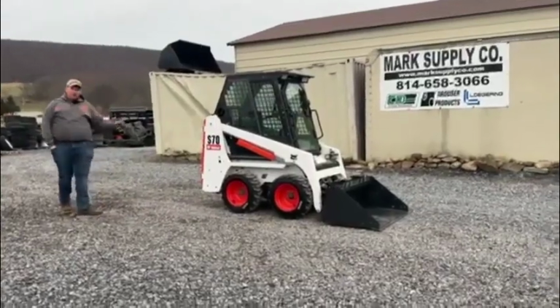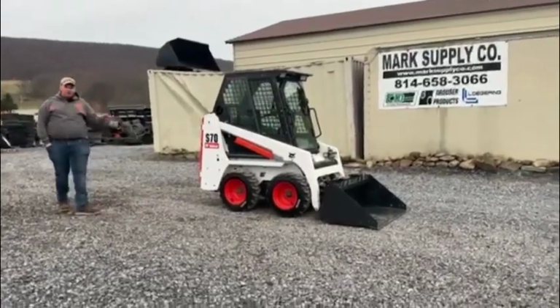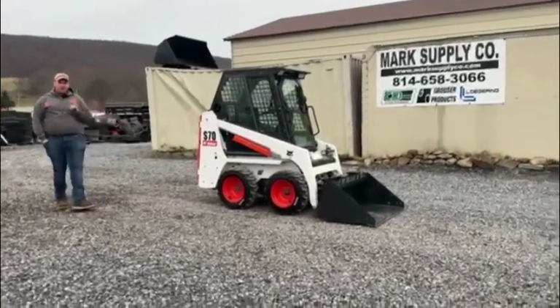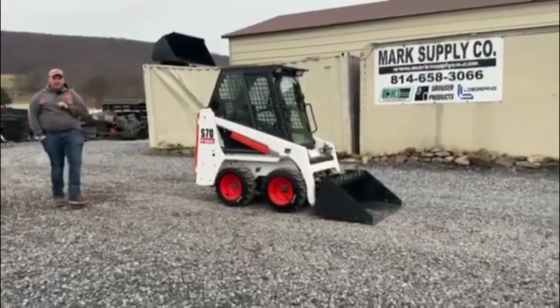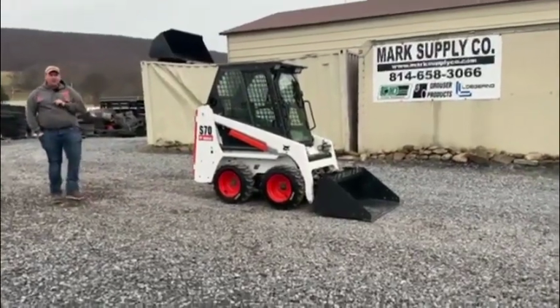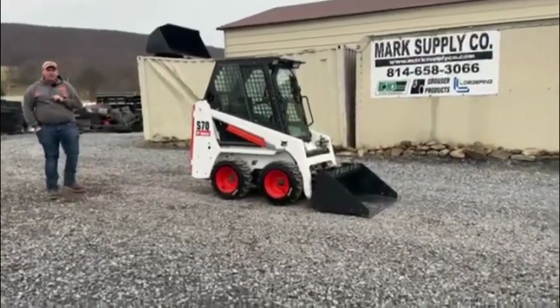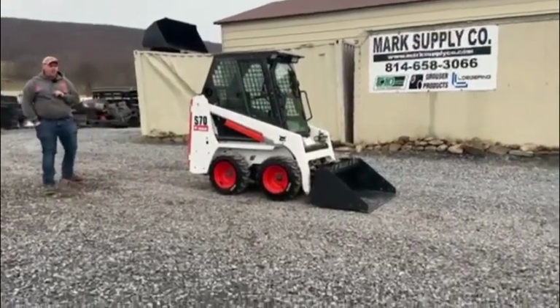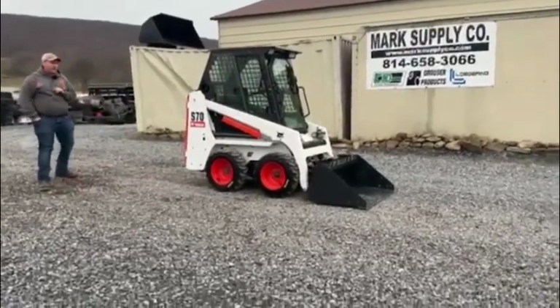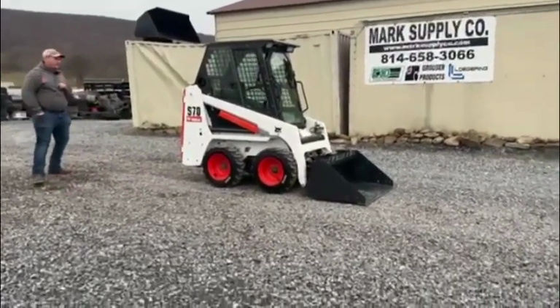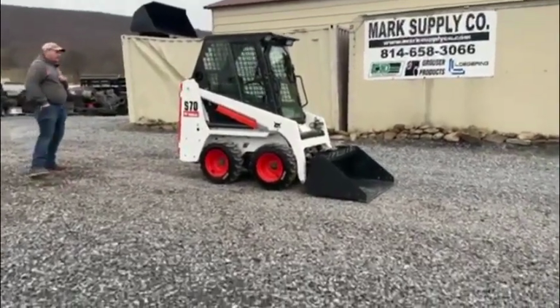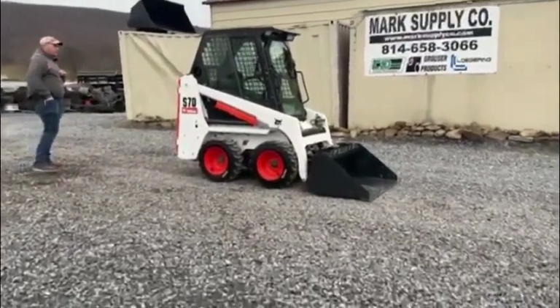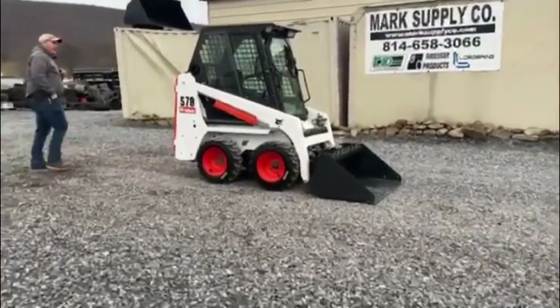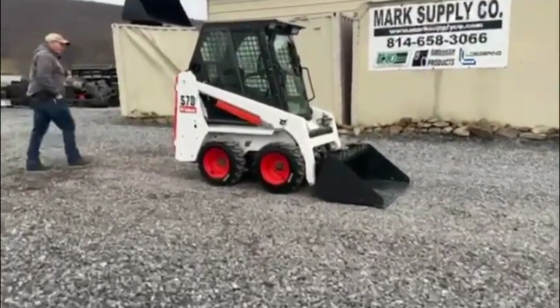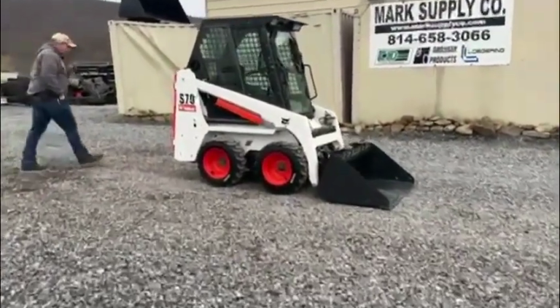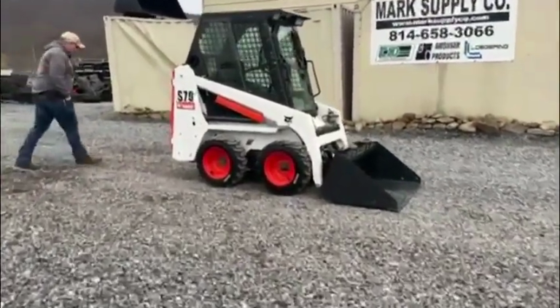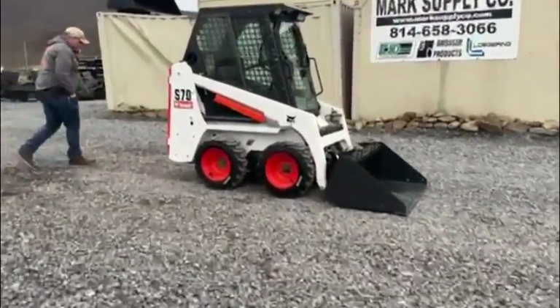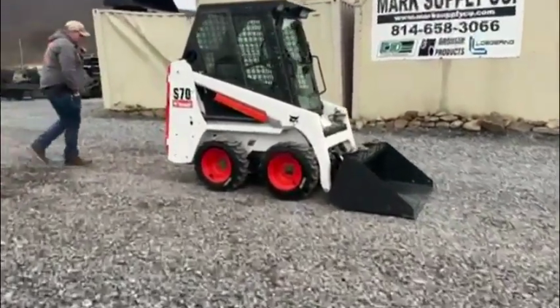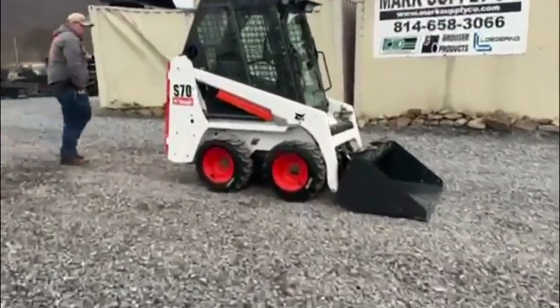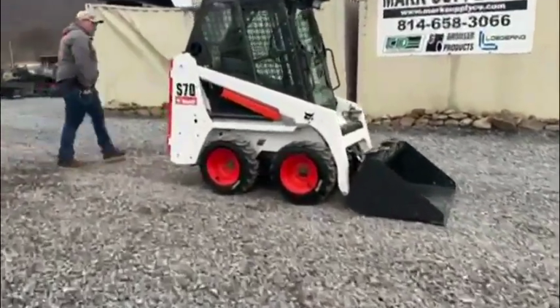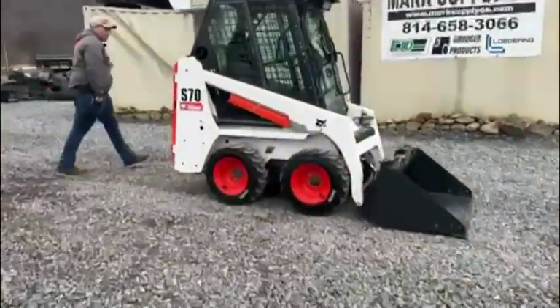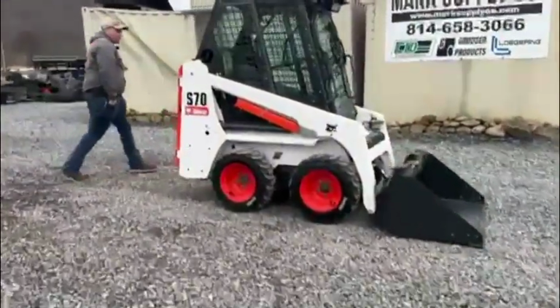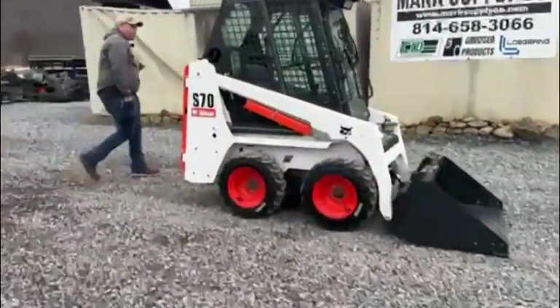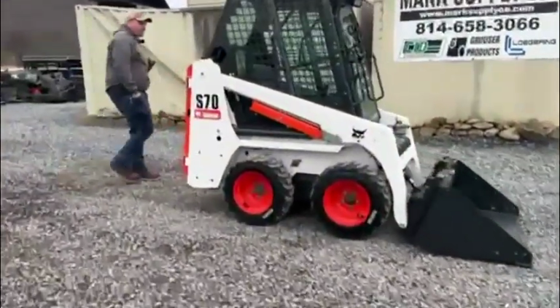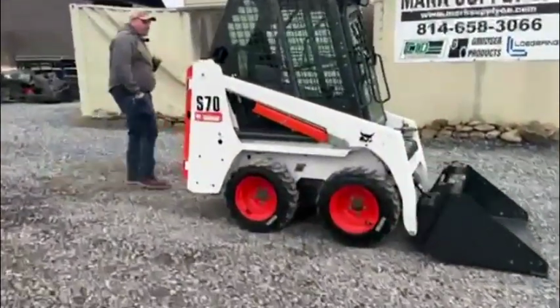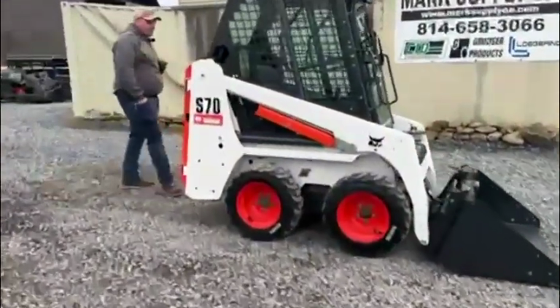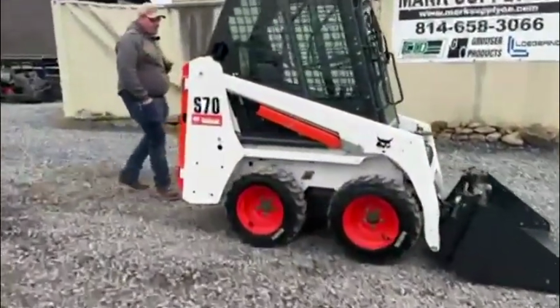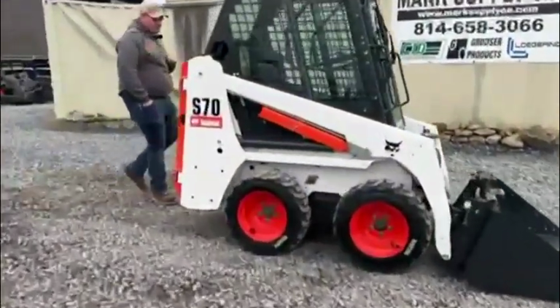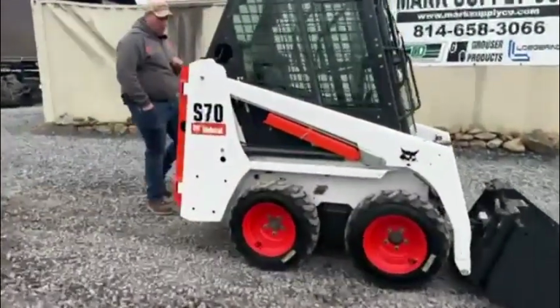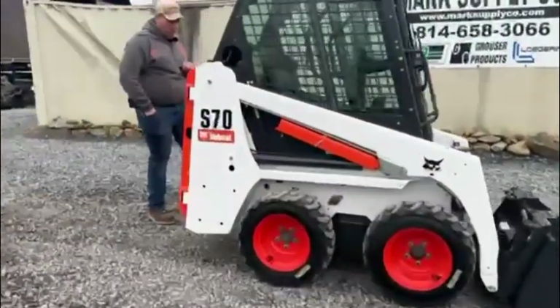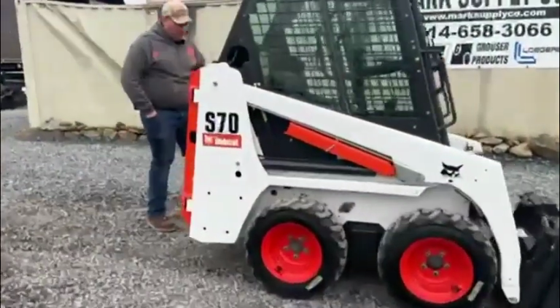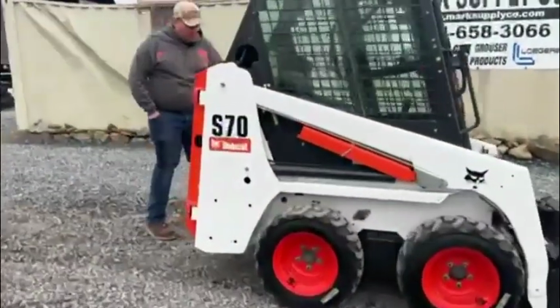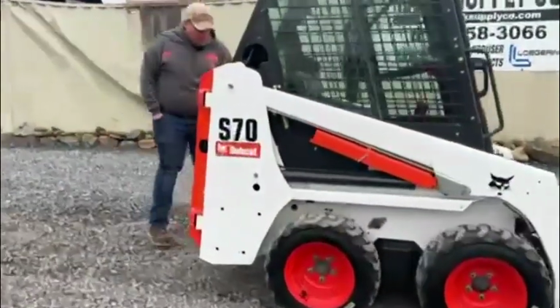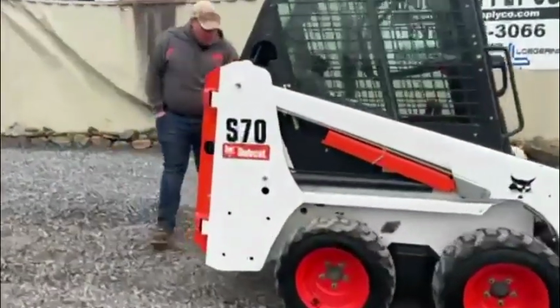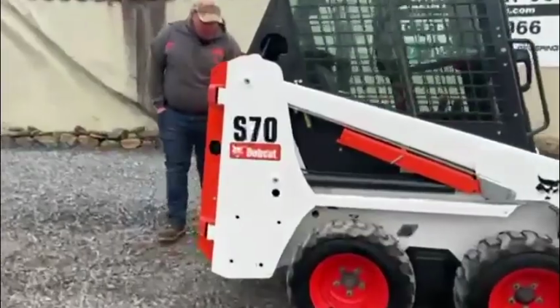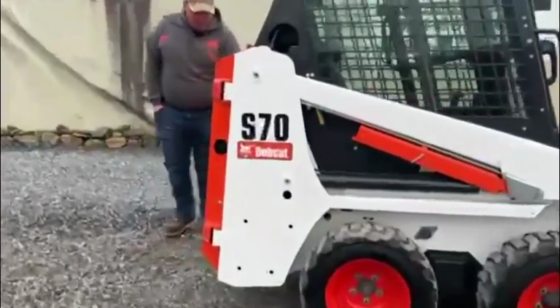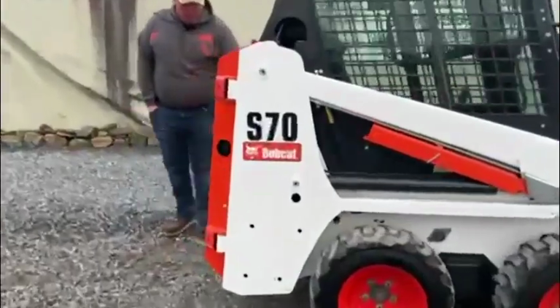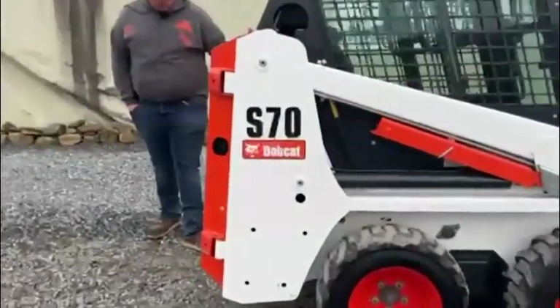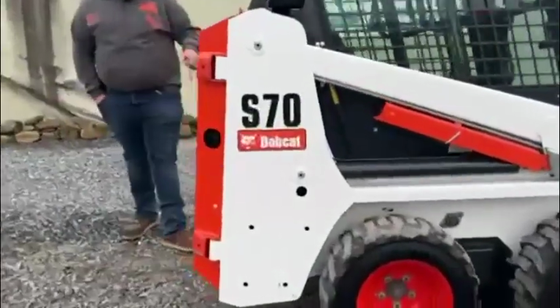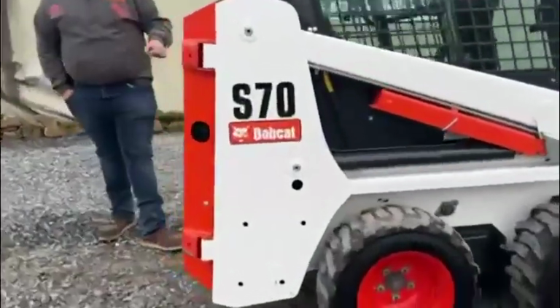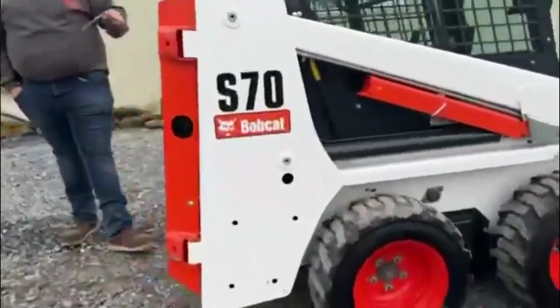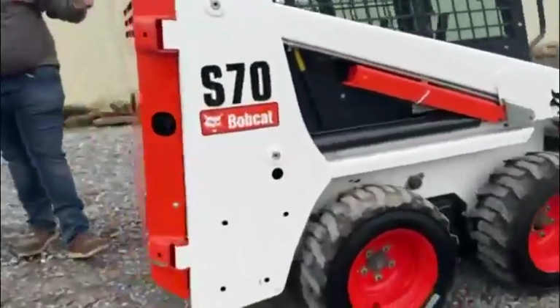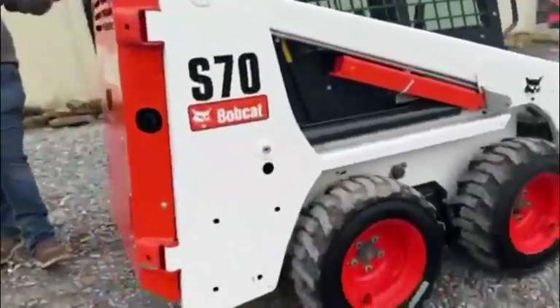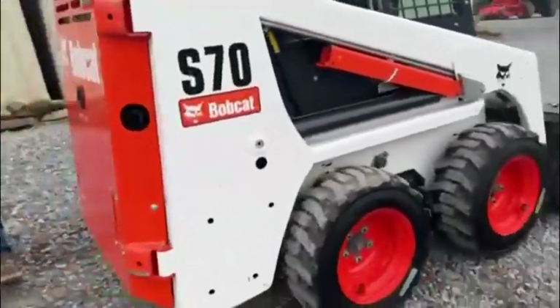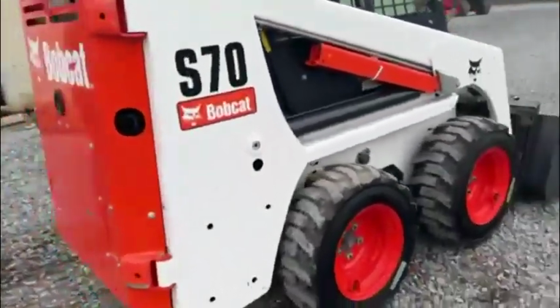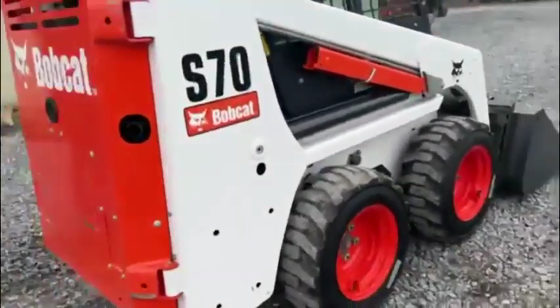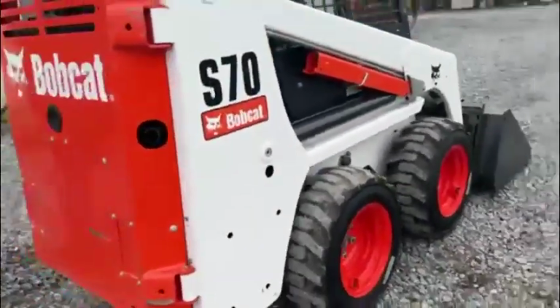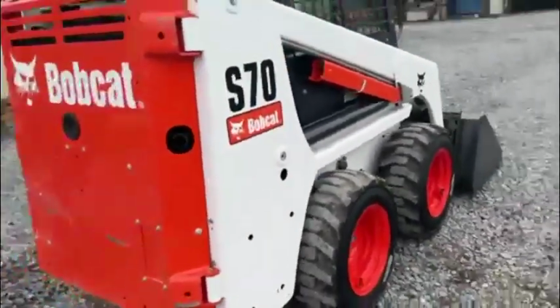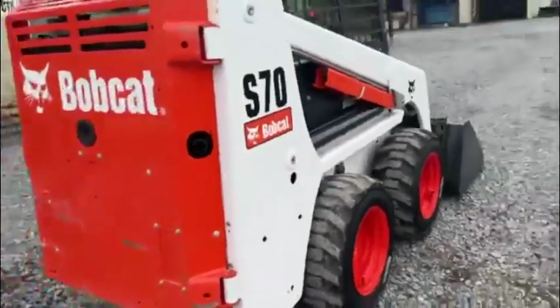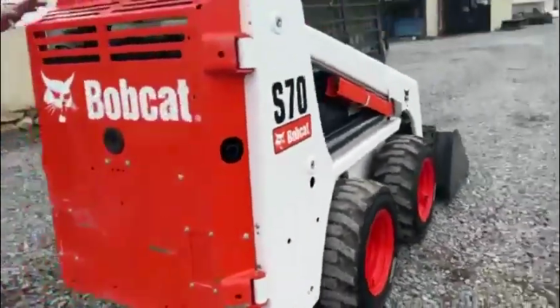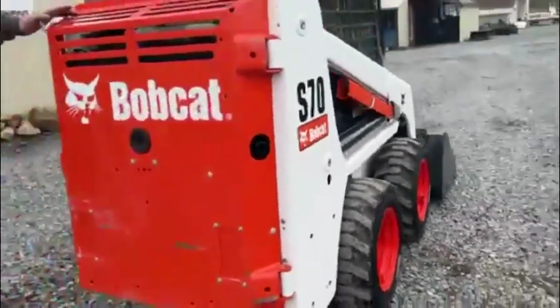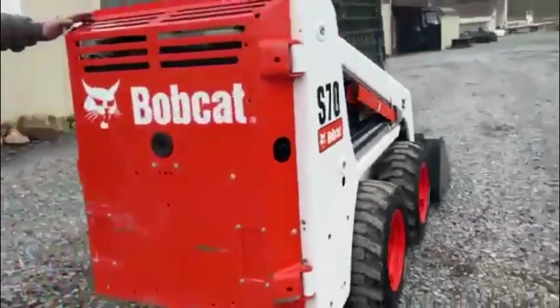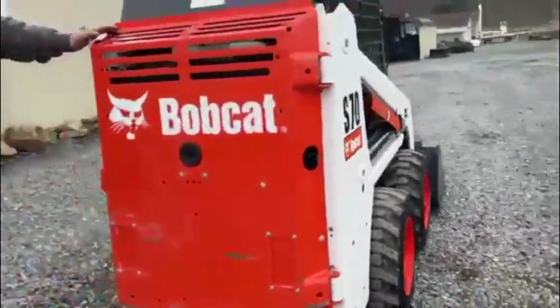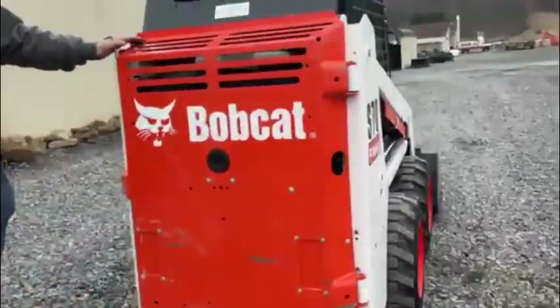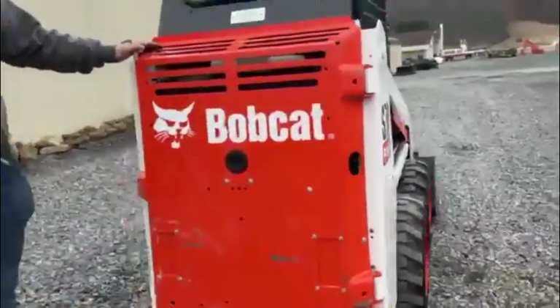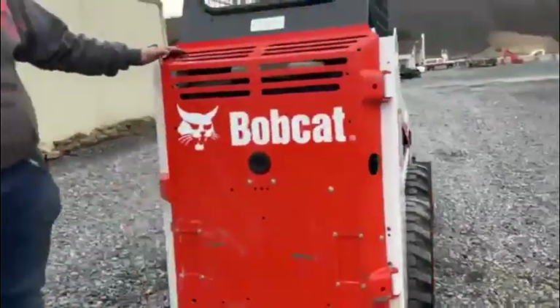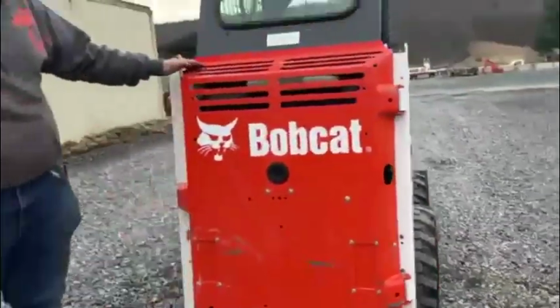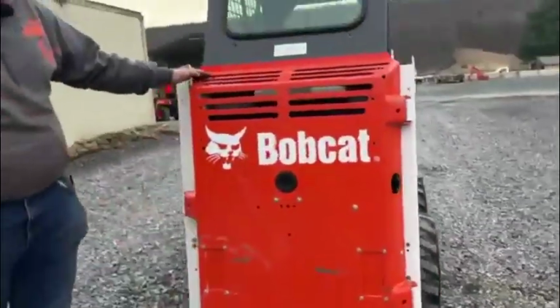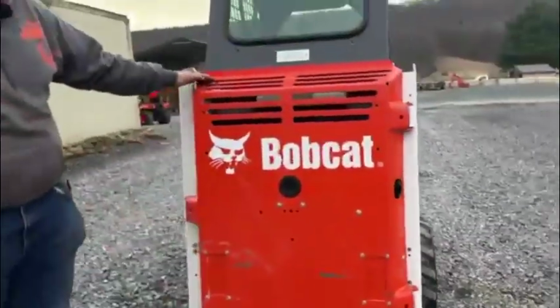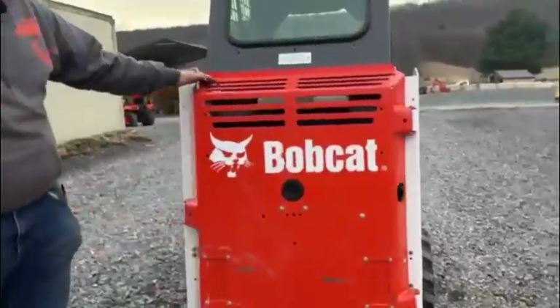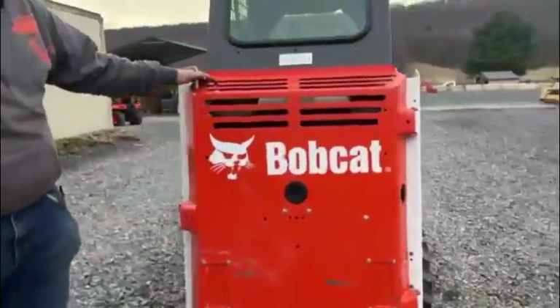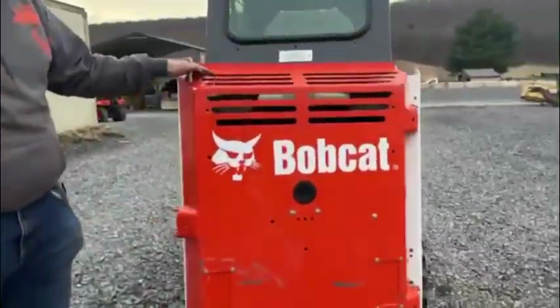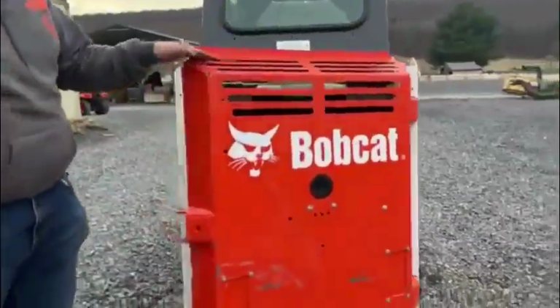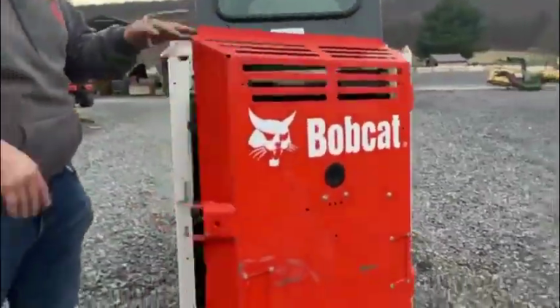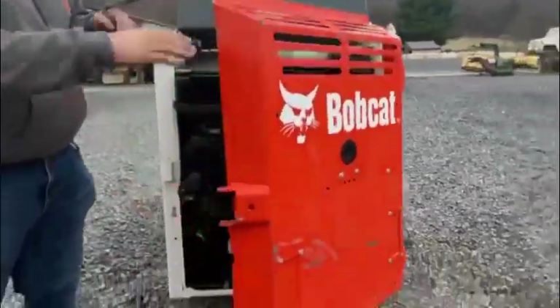Let's start right back here at the back door and take it completely around this machine. You can see here the back door has a couple scratches — other than that, all-original.